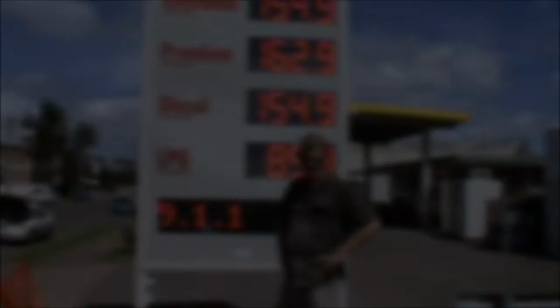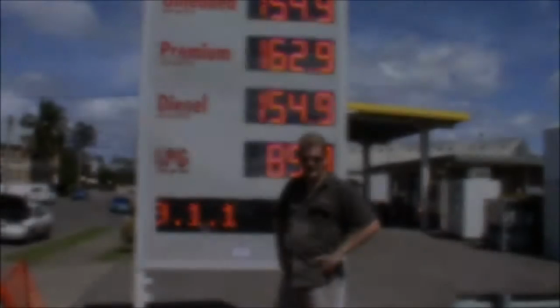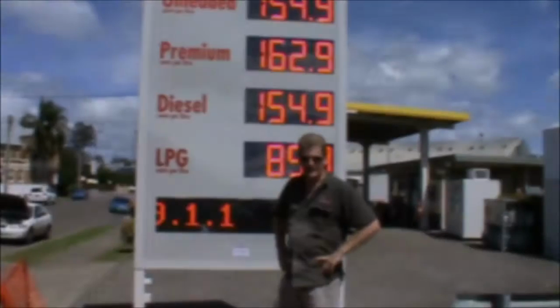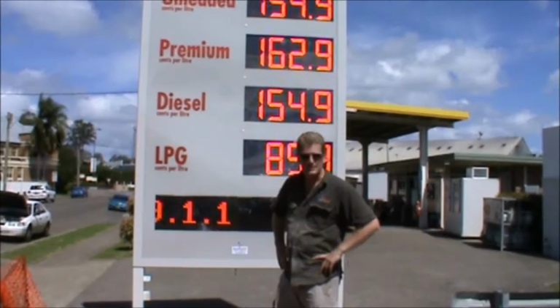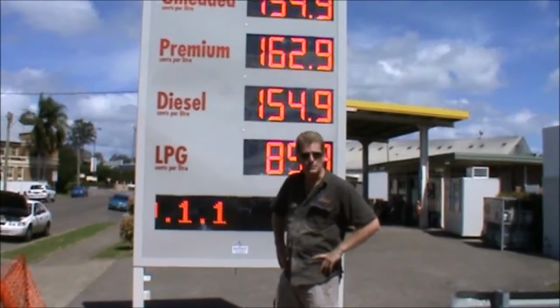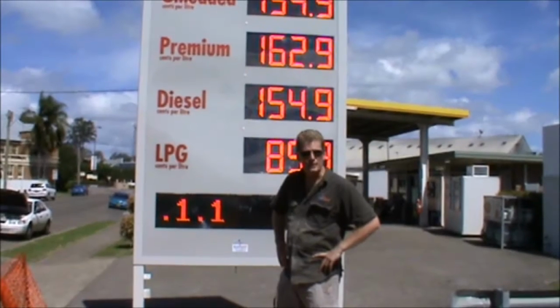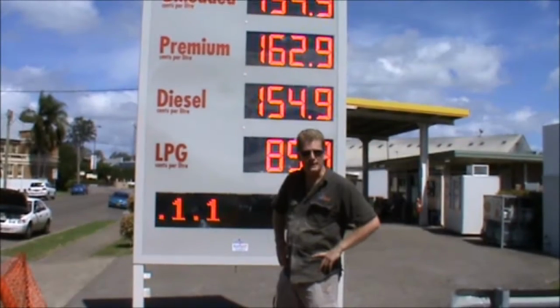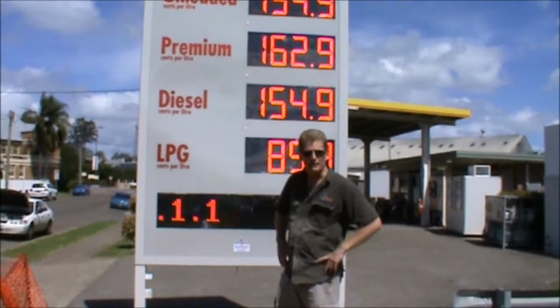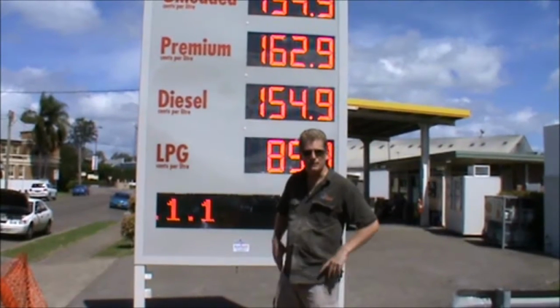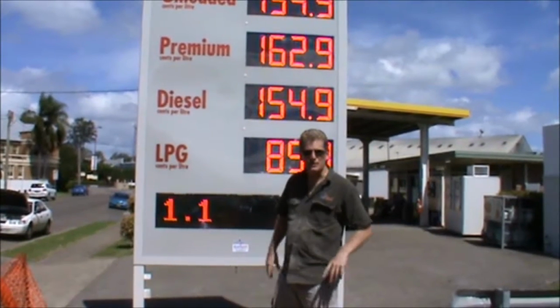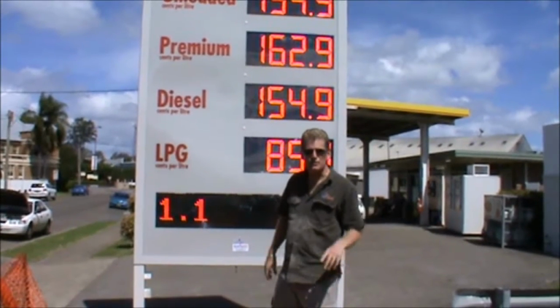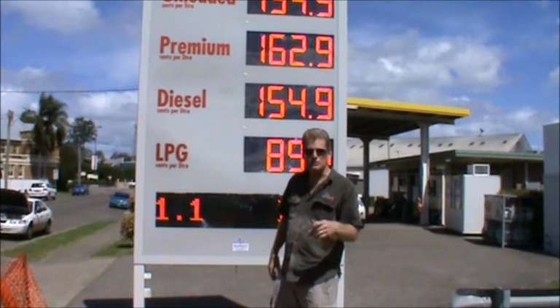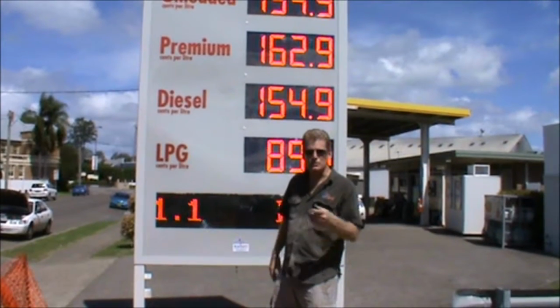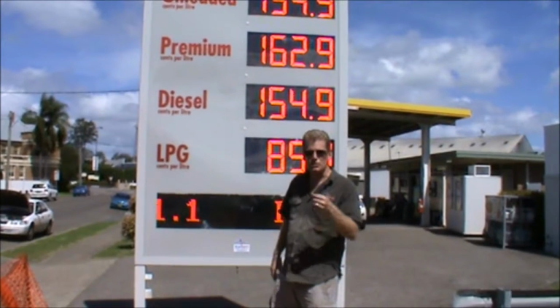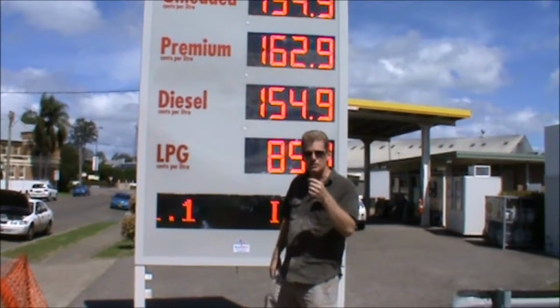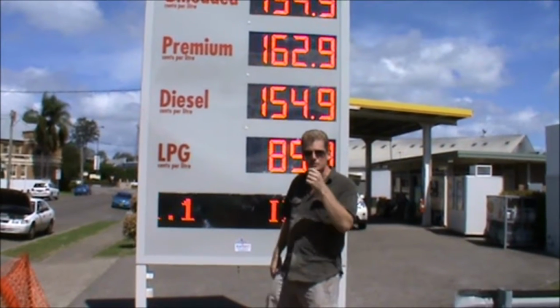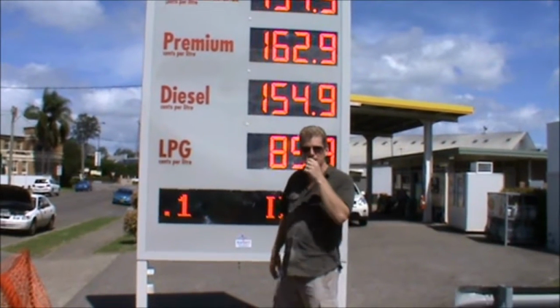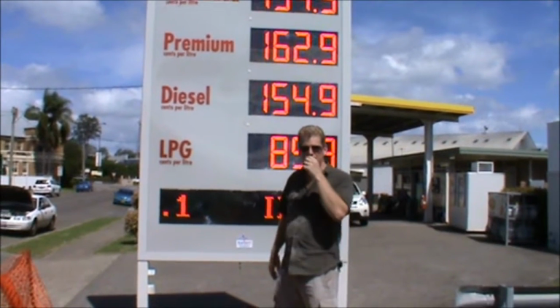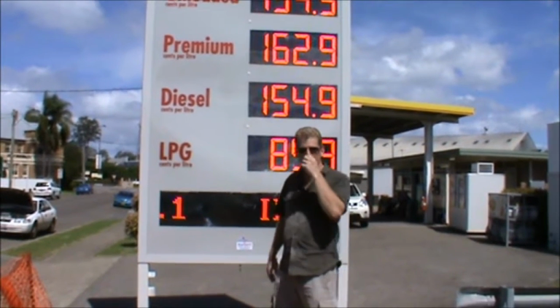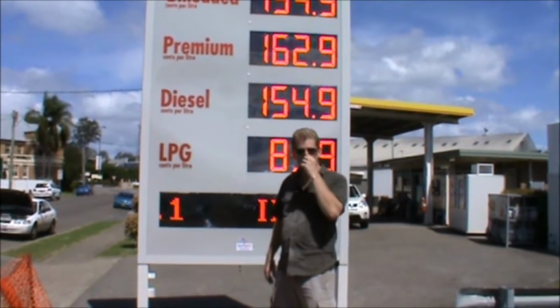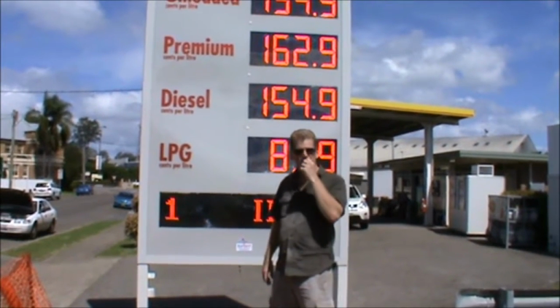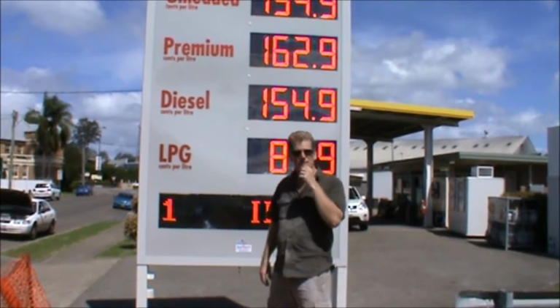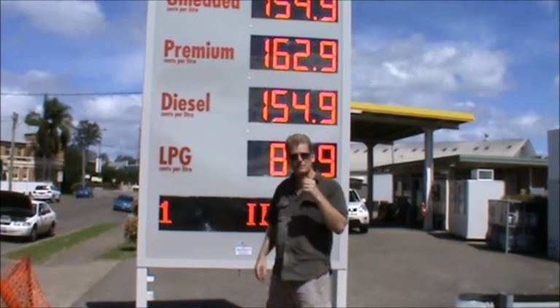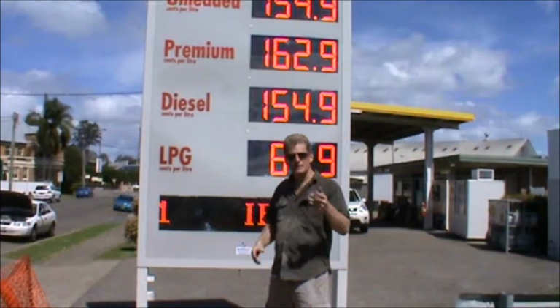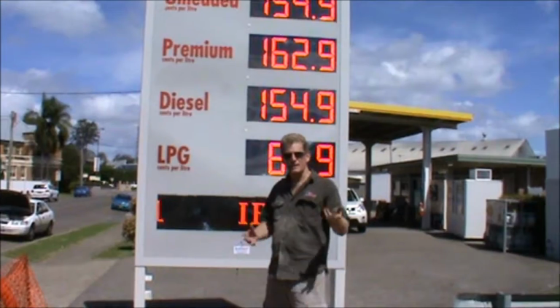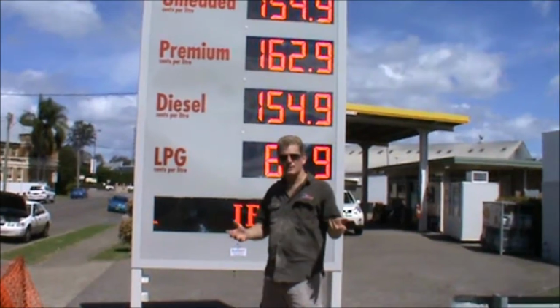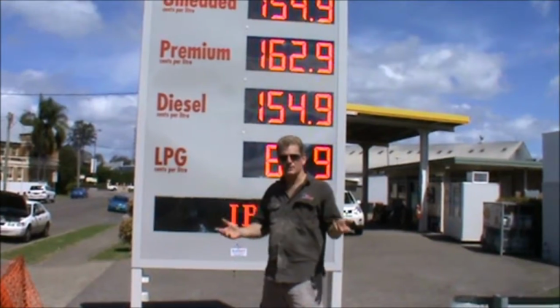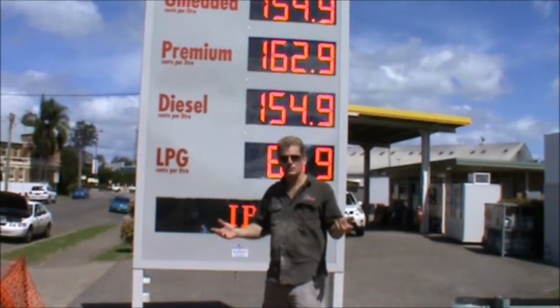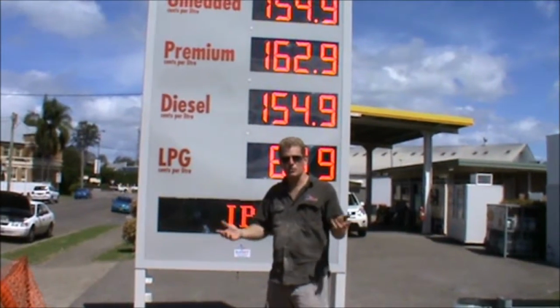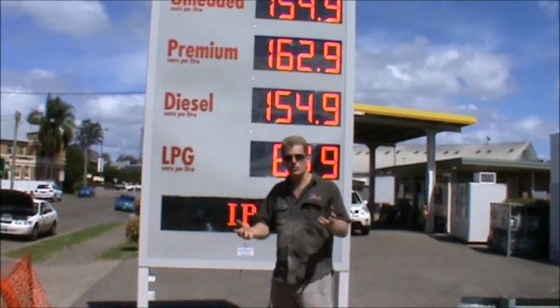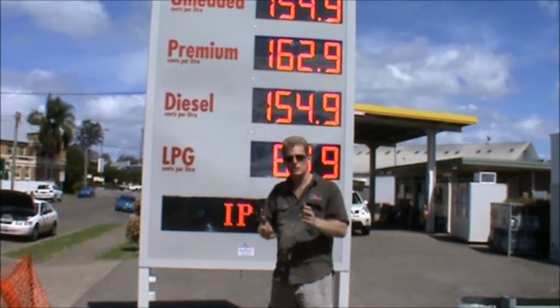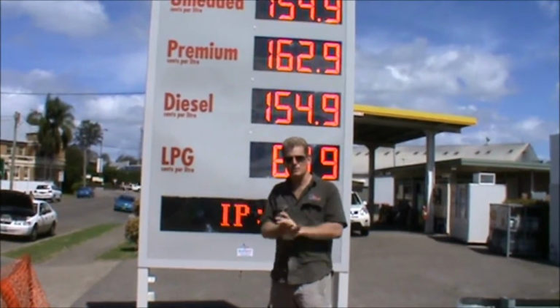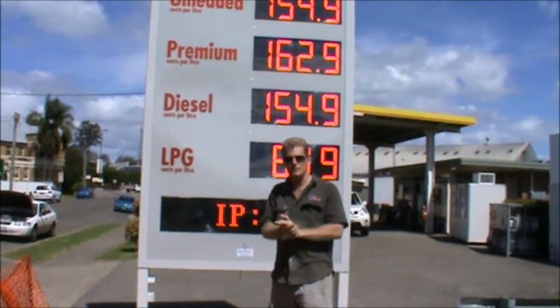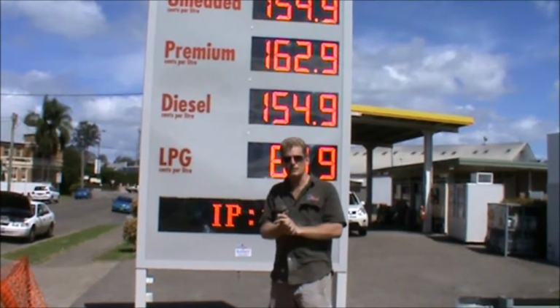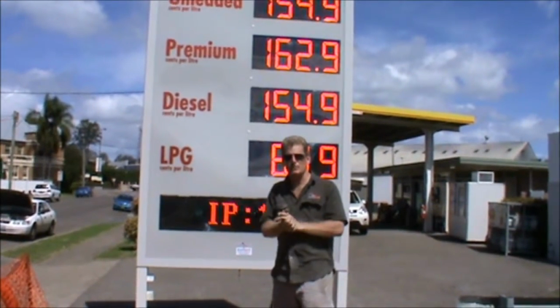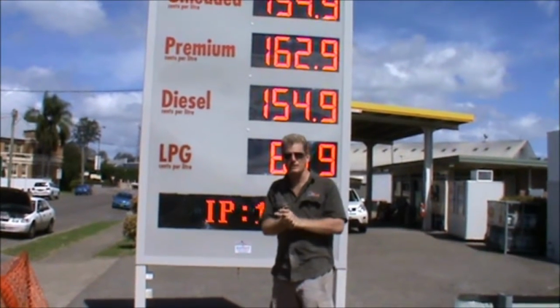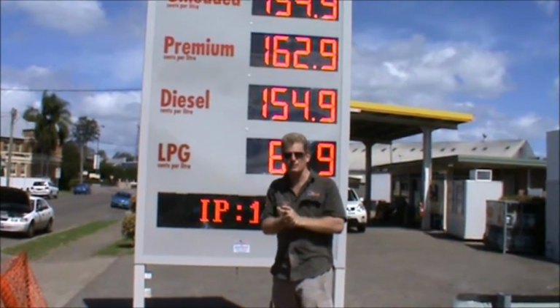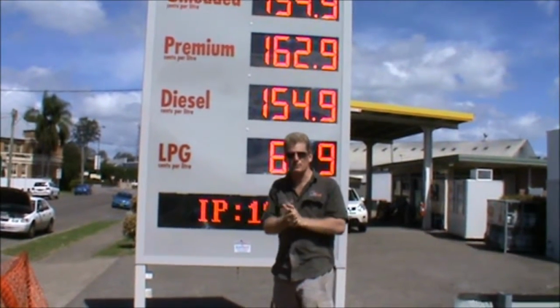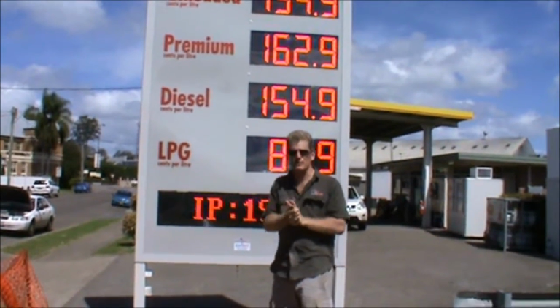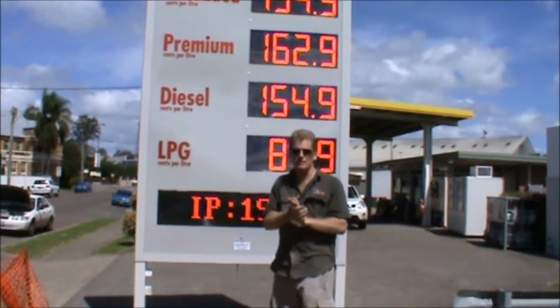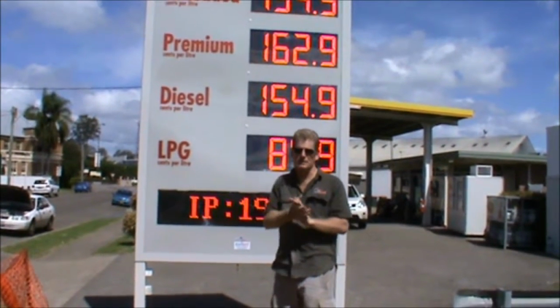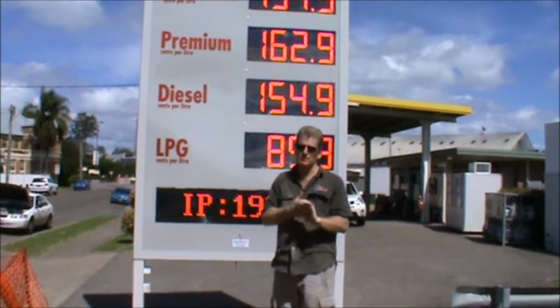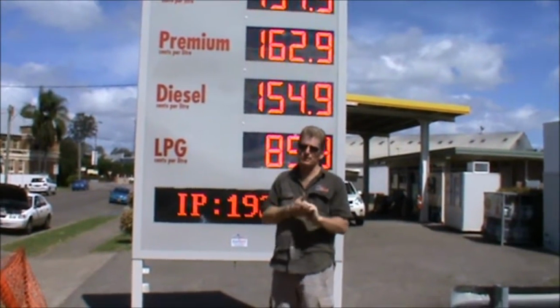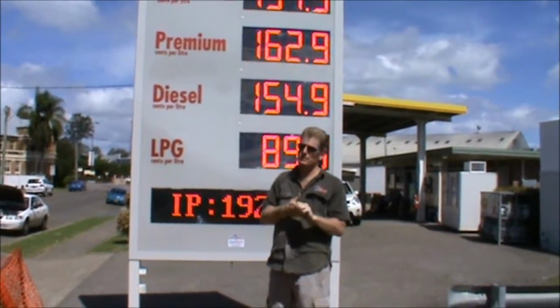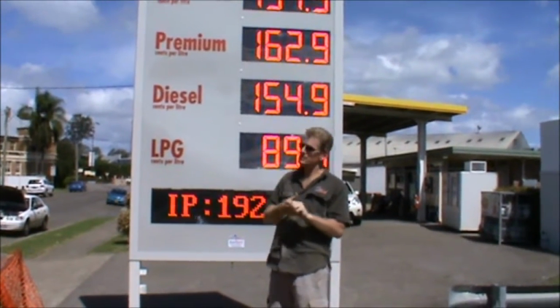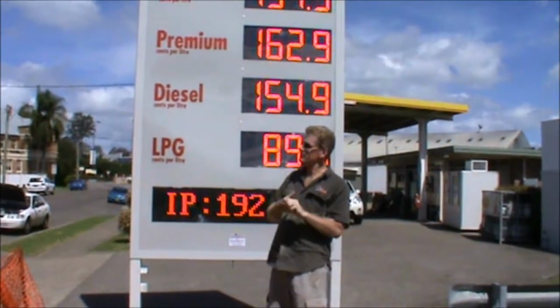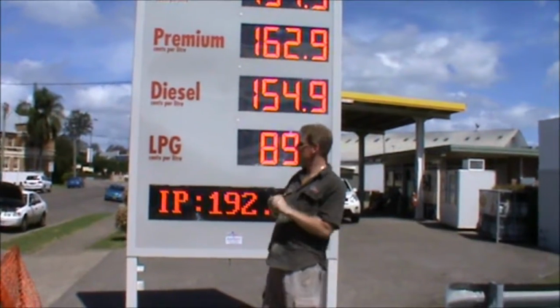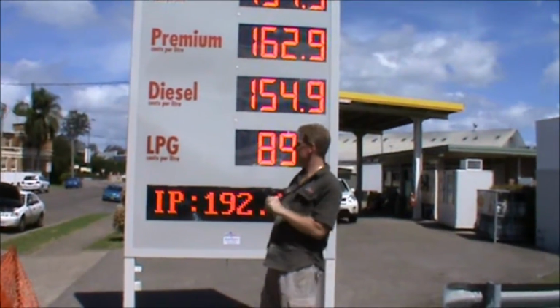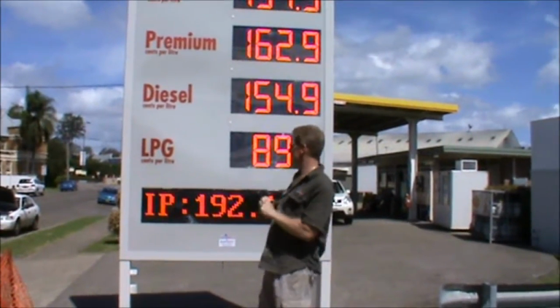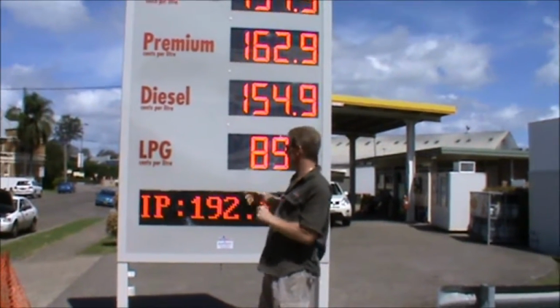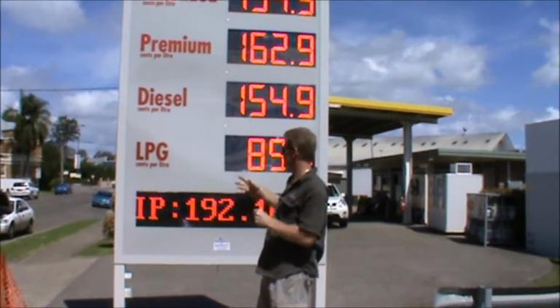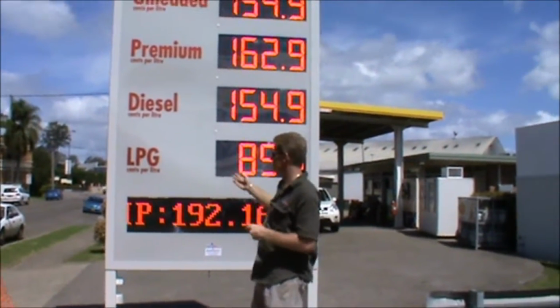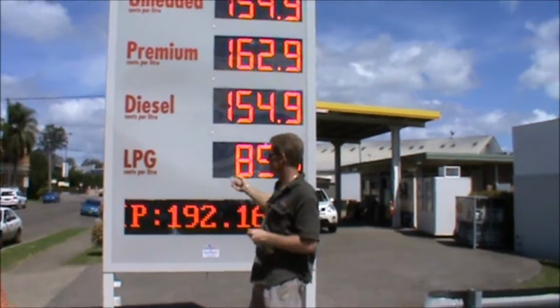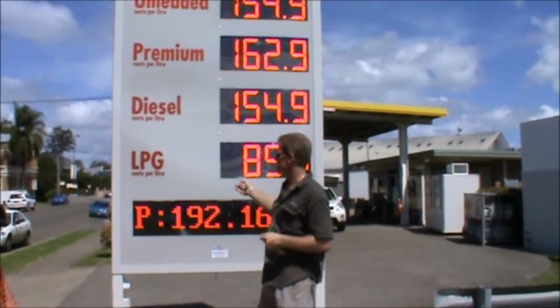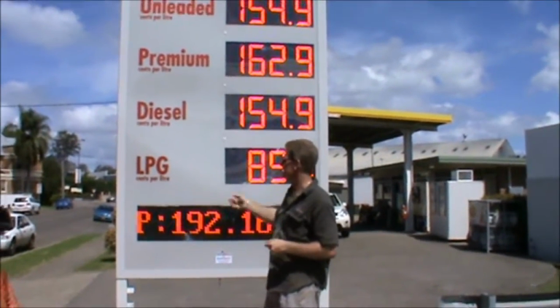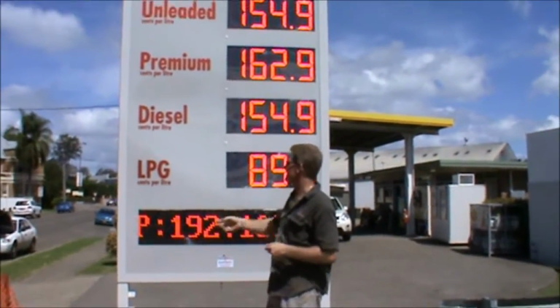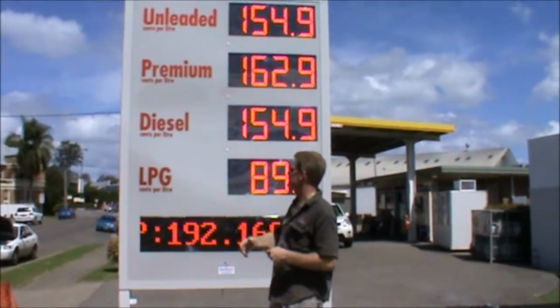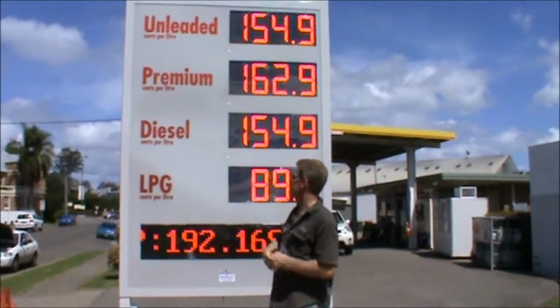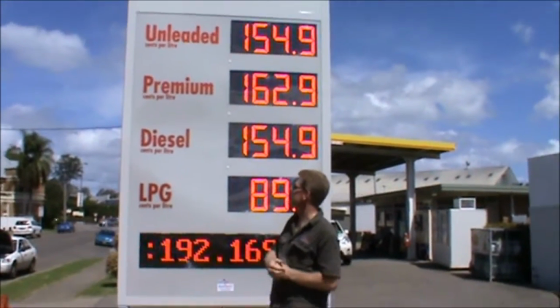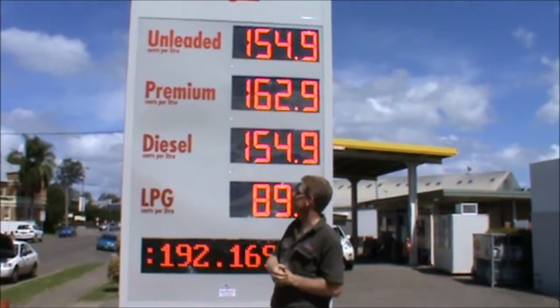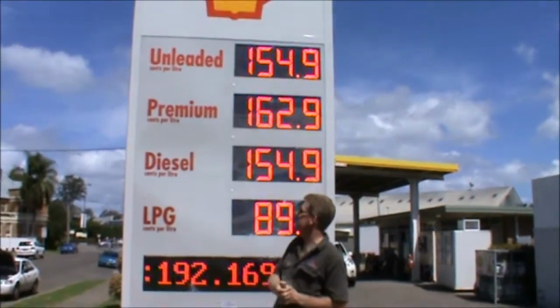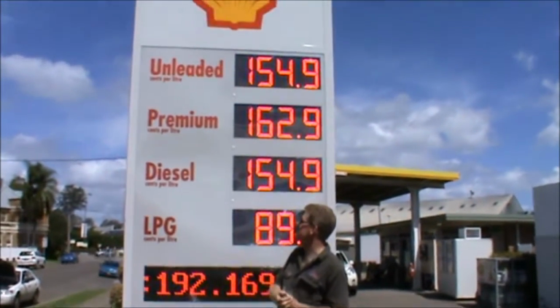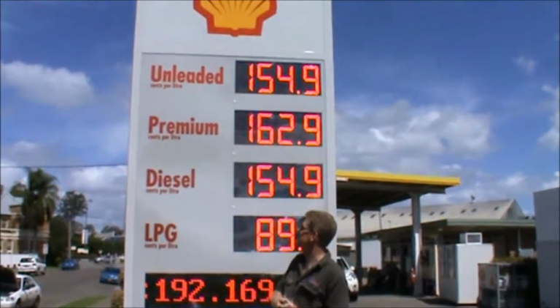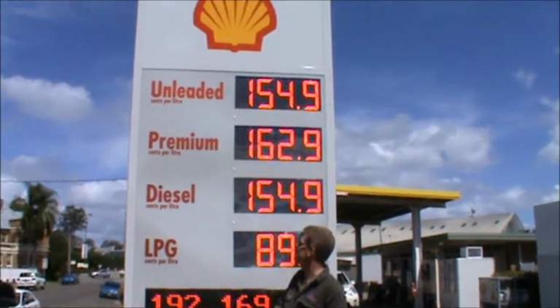Hey, this is Randy from All Sports Scoreboards again. Besides all the scoreboards we build, we're actually one of the biggest builders of petrol price and gas price station displays.